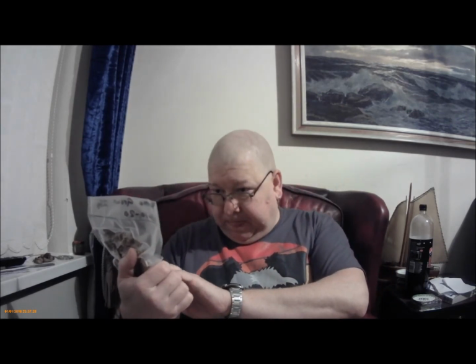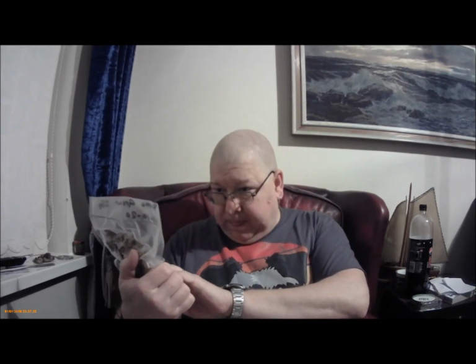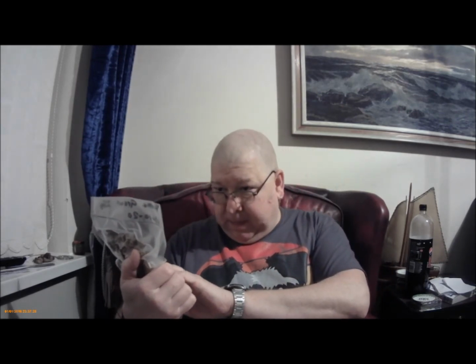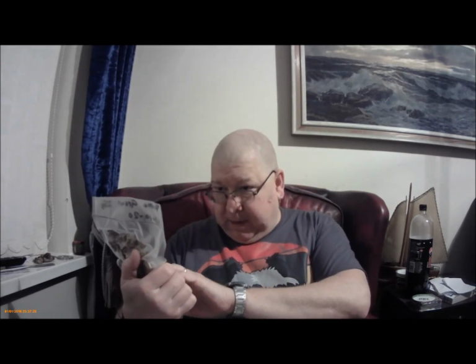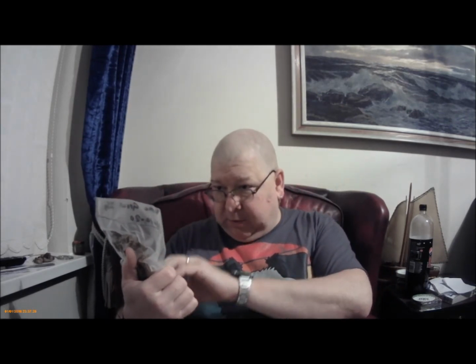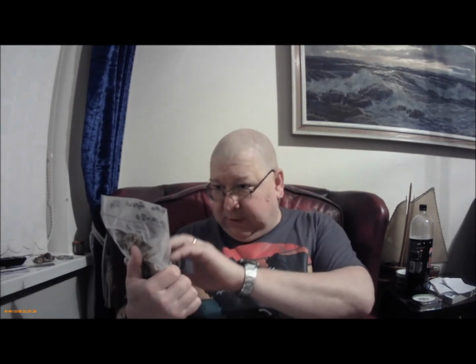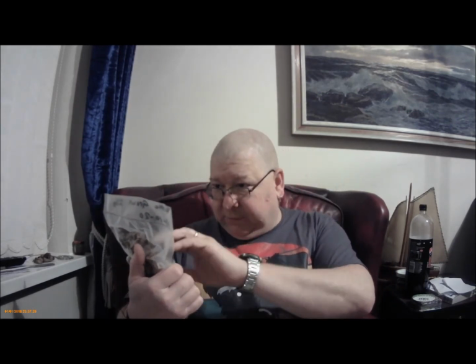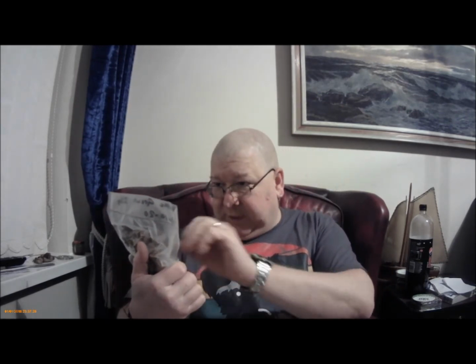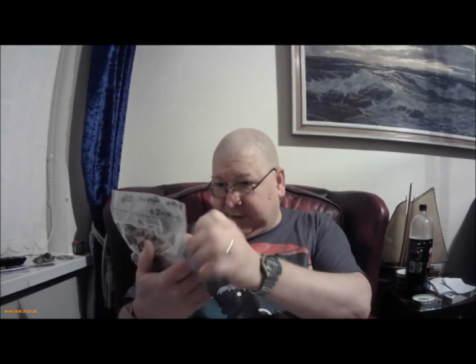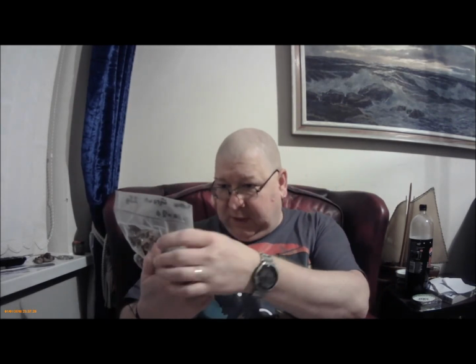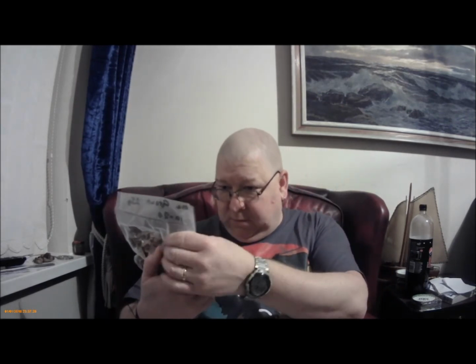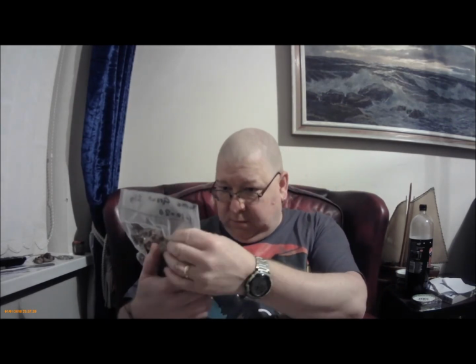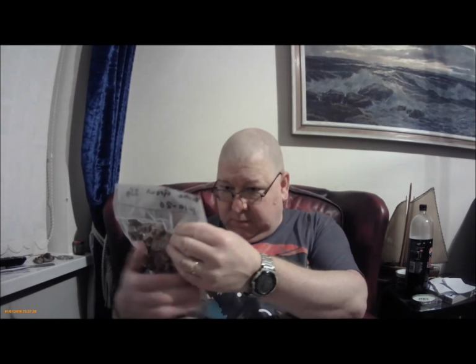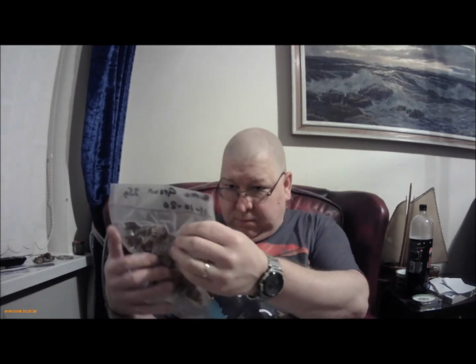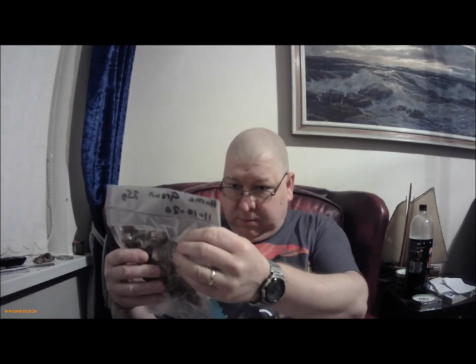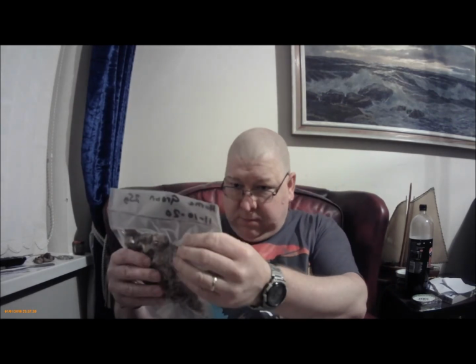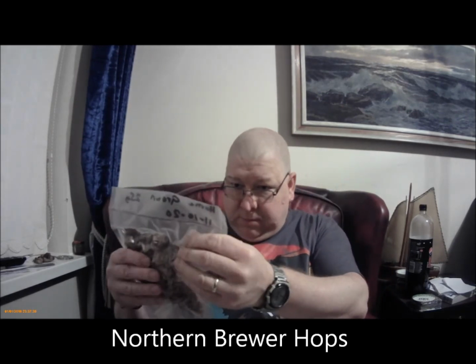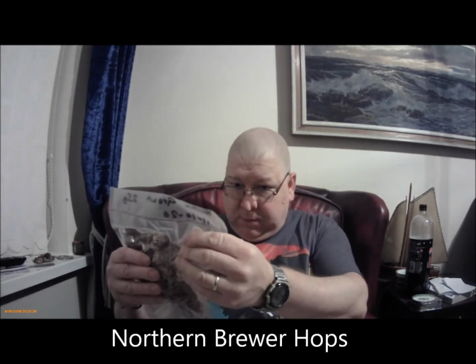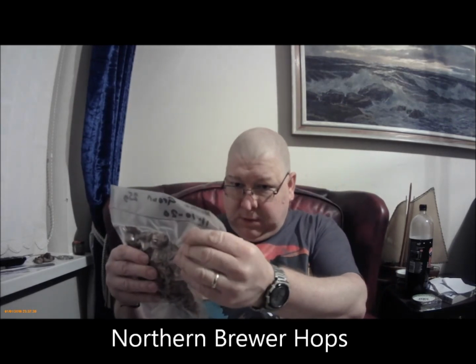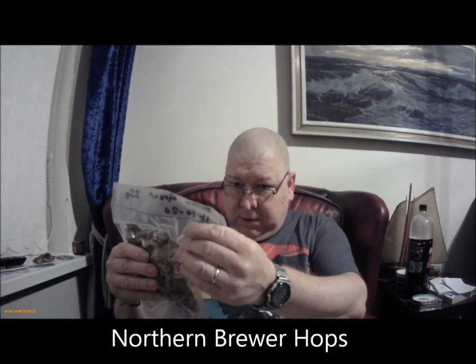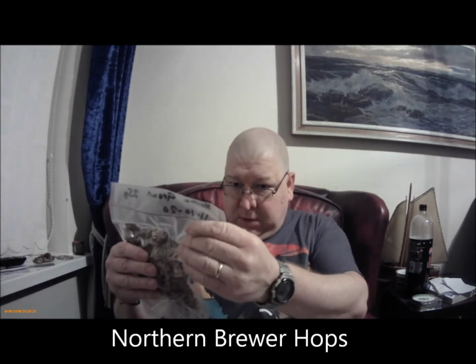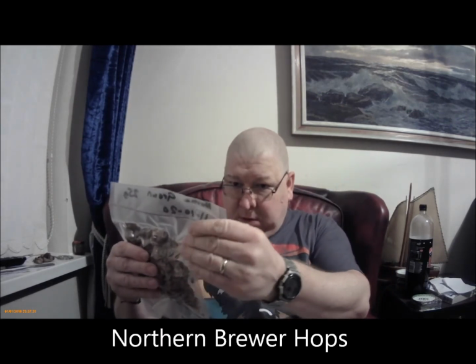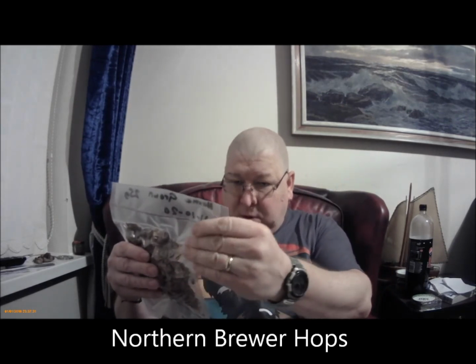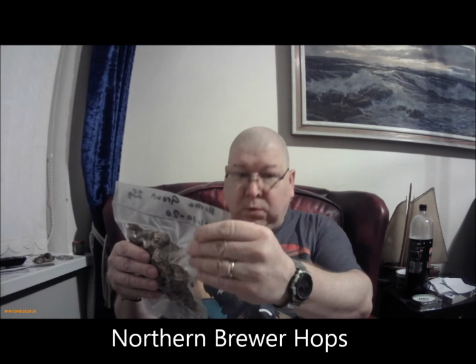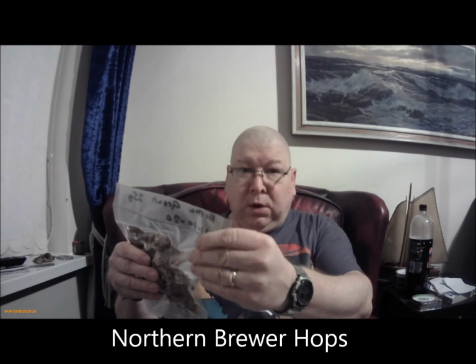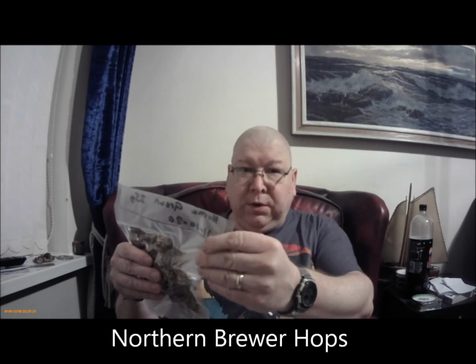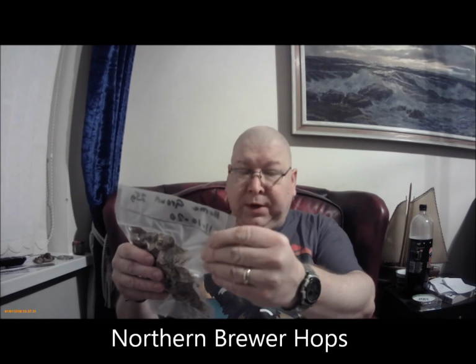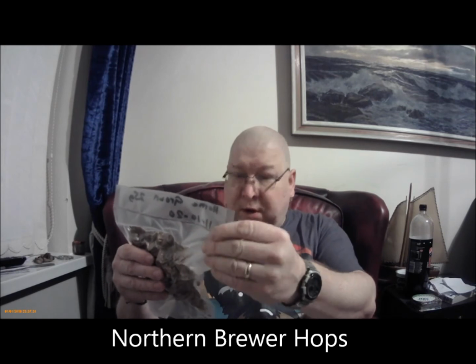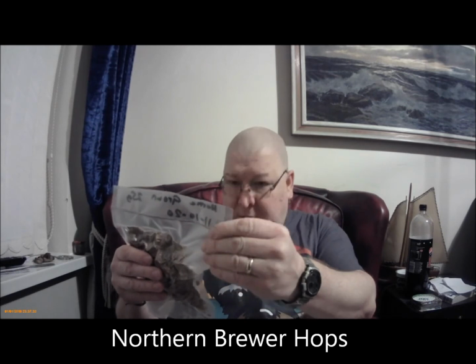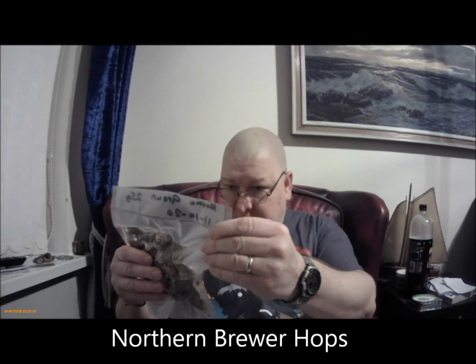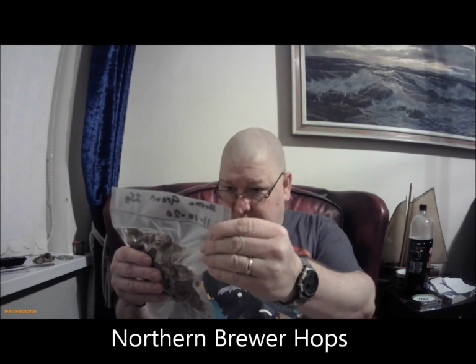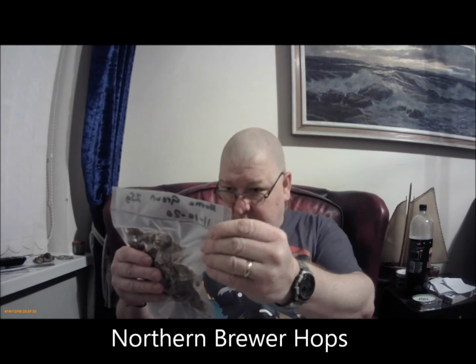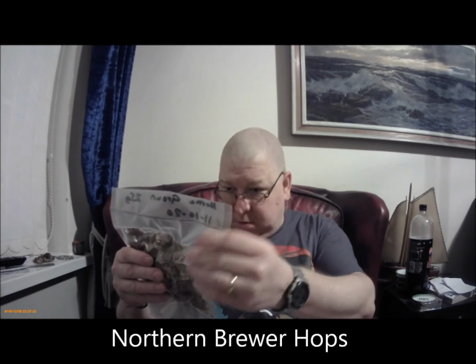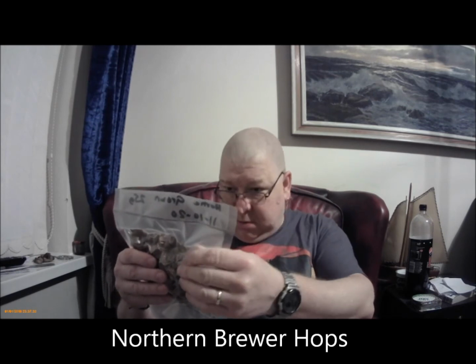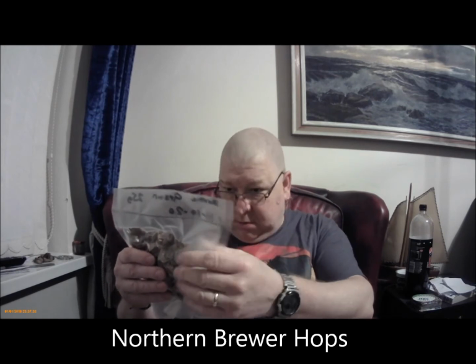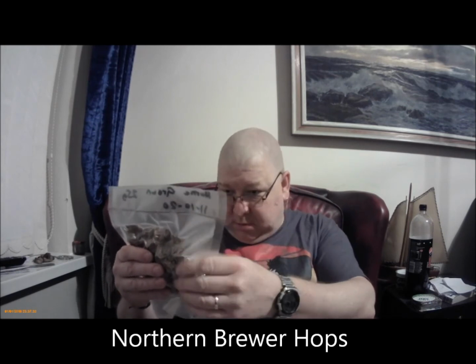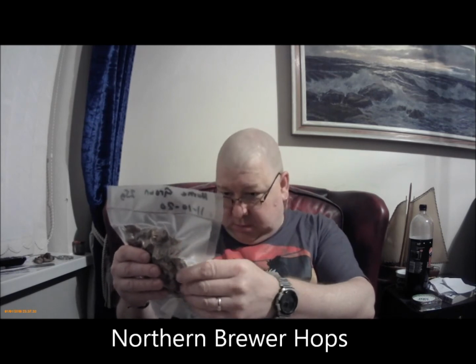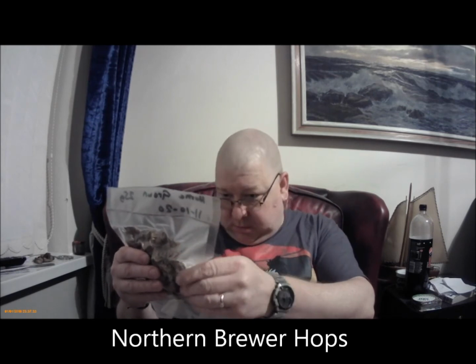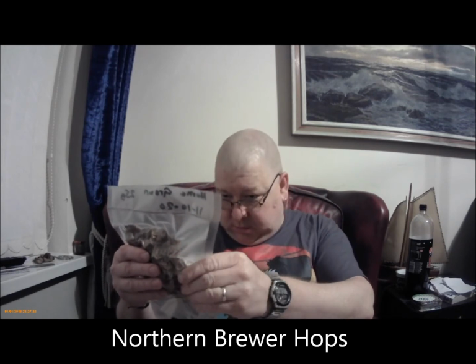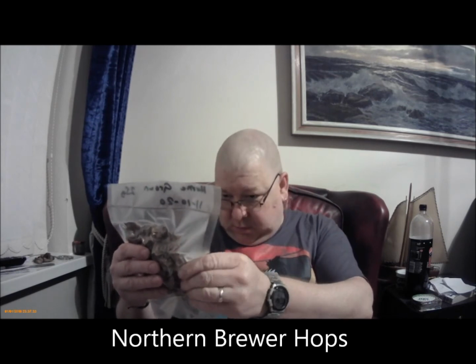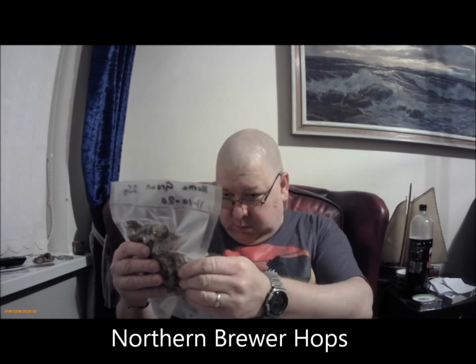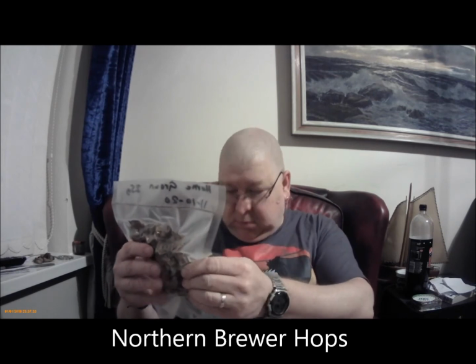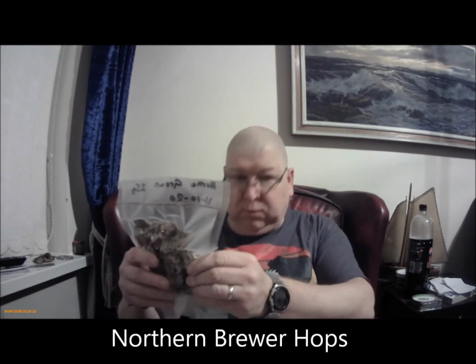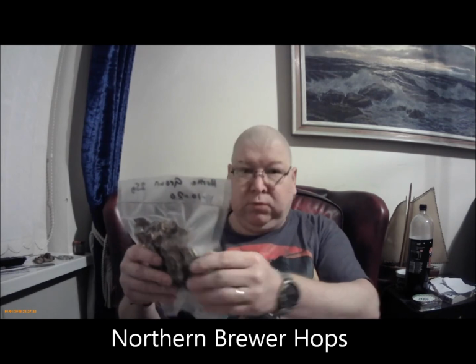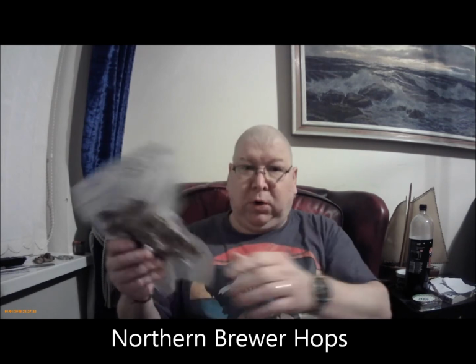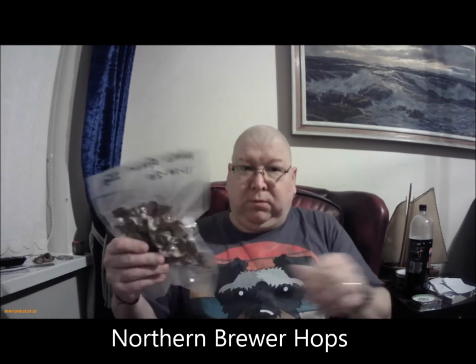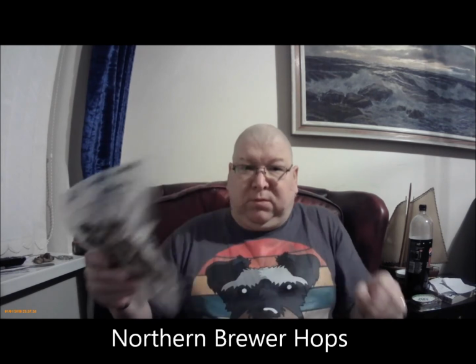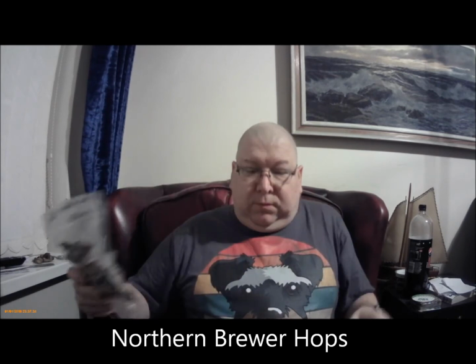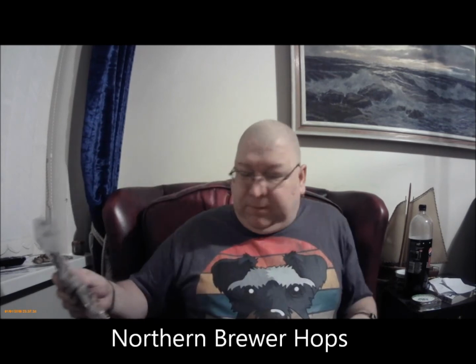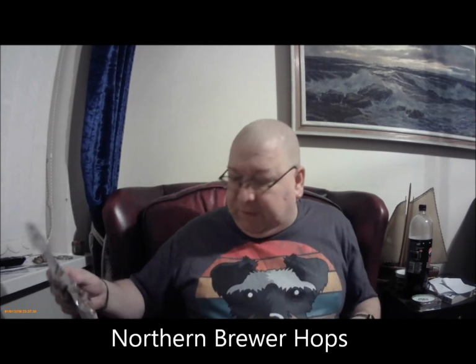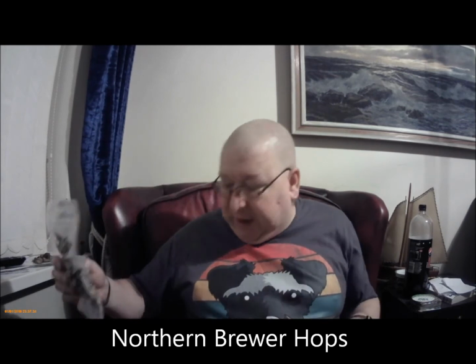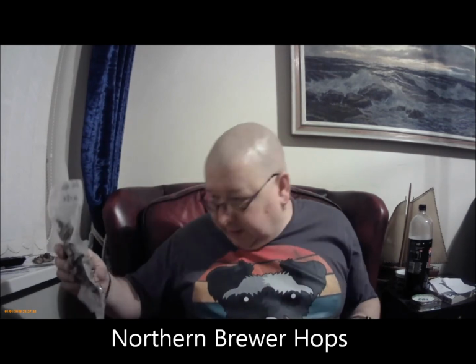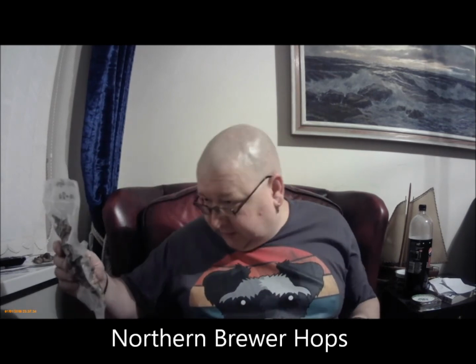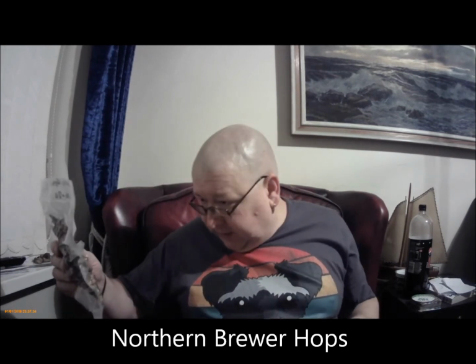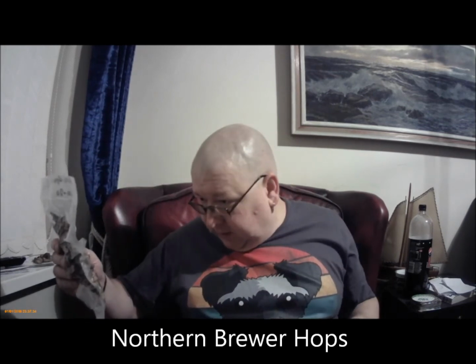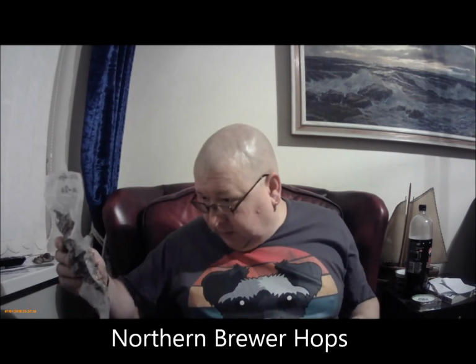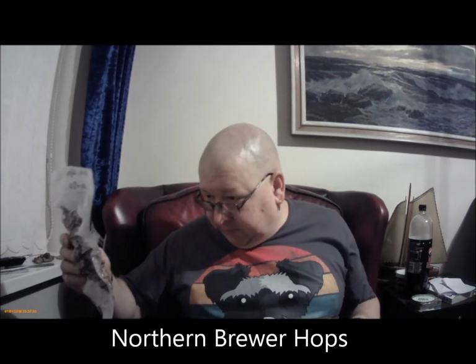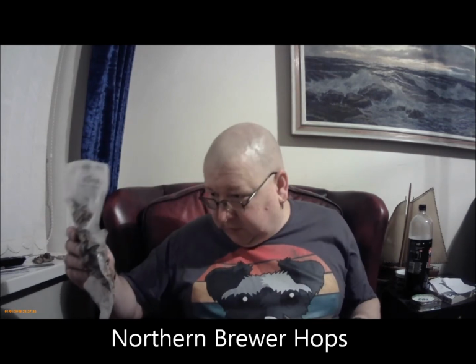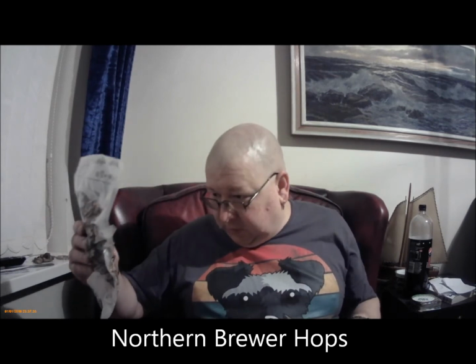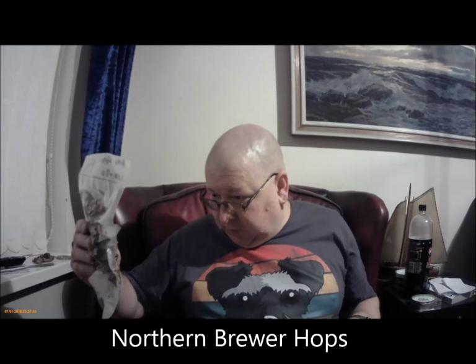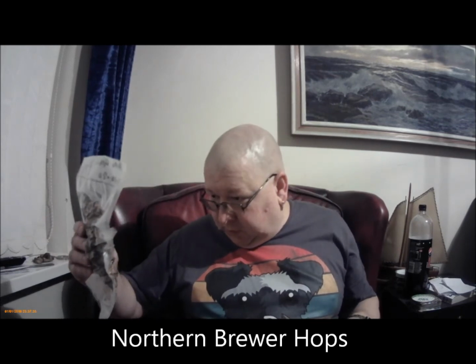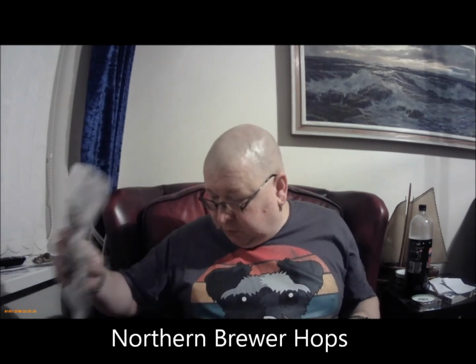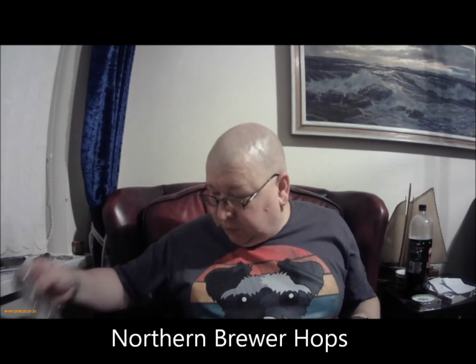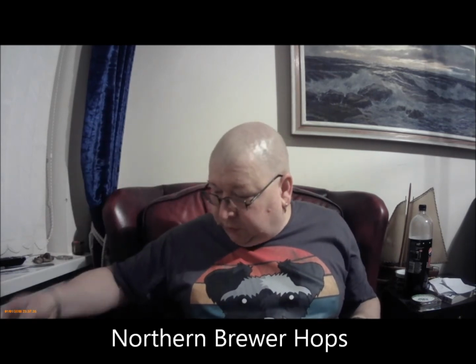25 grams of home grown hops! I'm going to have to ask him what variety they are. Obviously they're home grown.